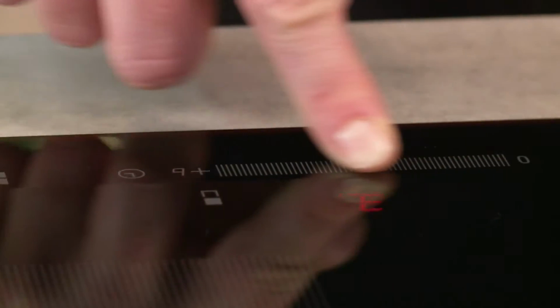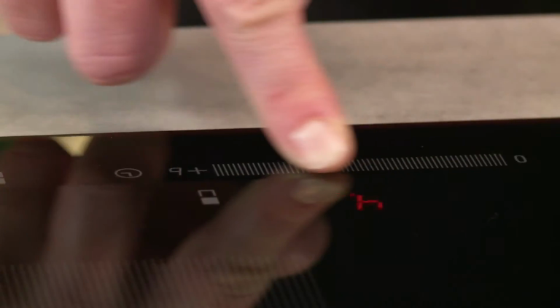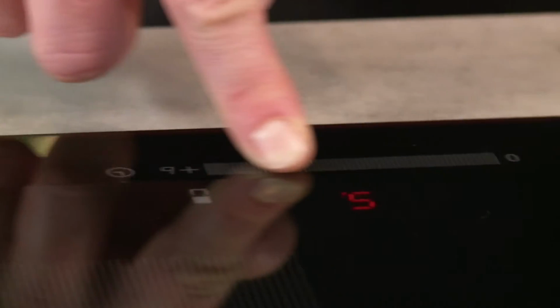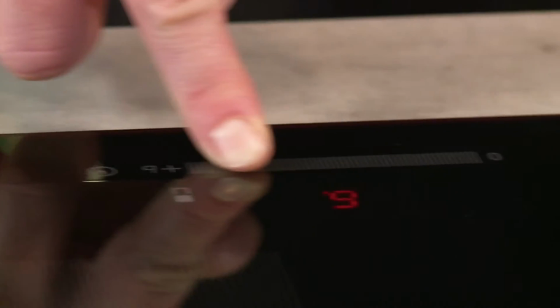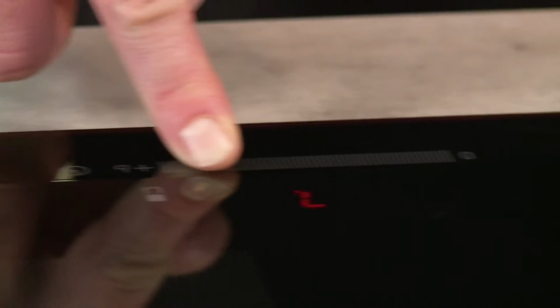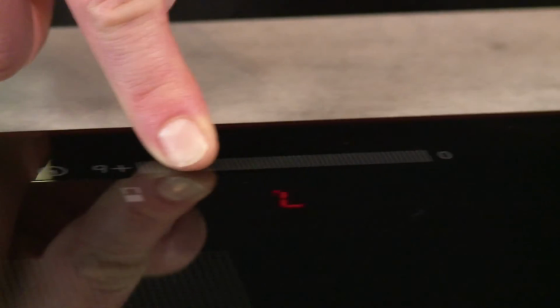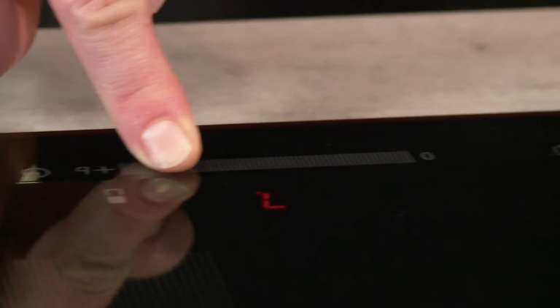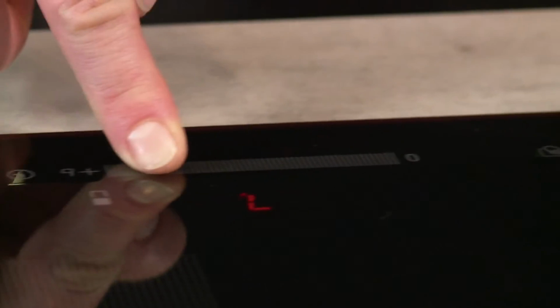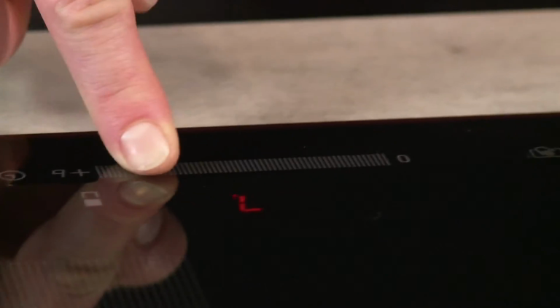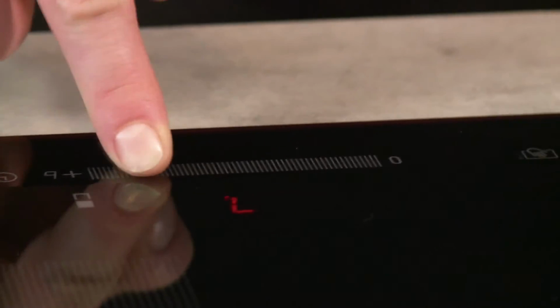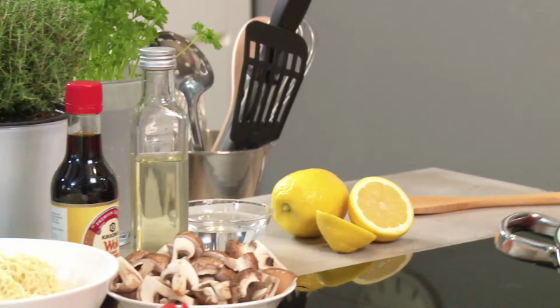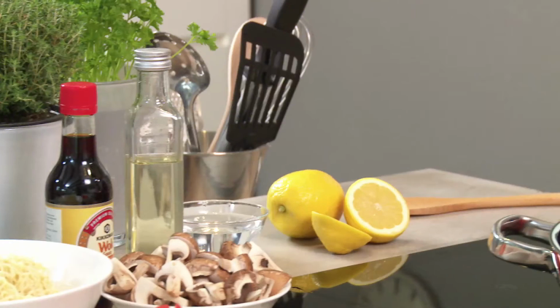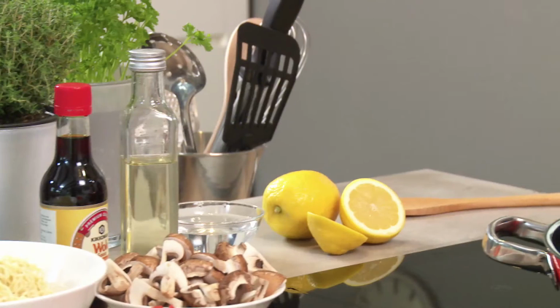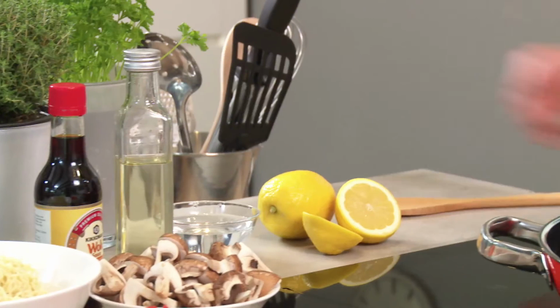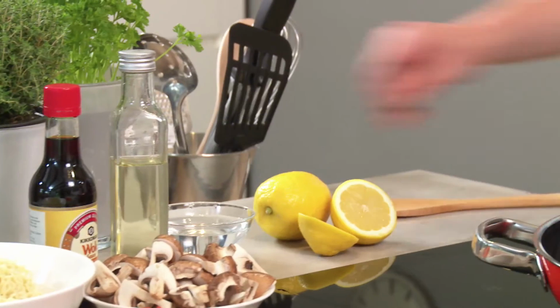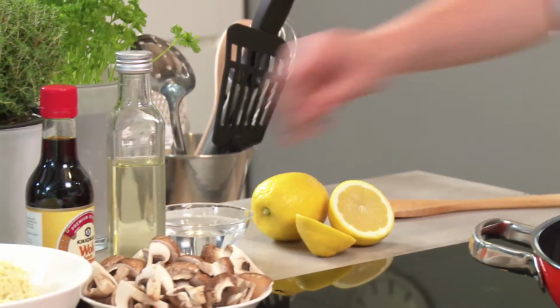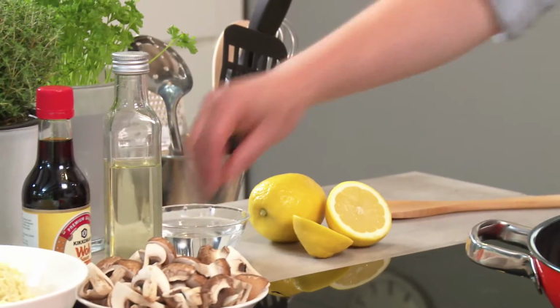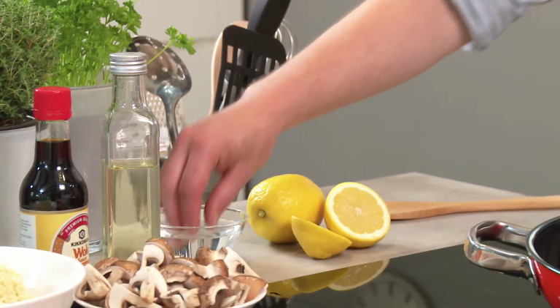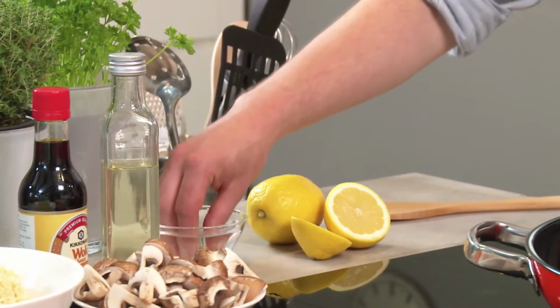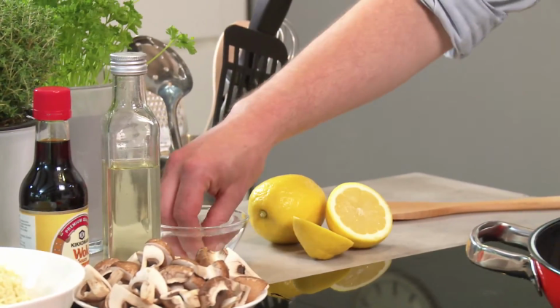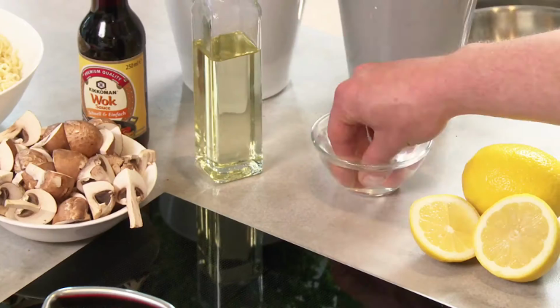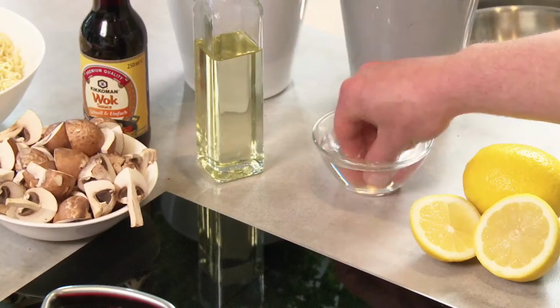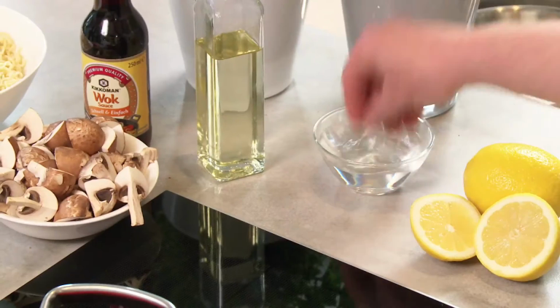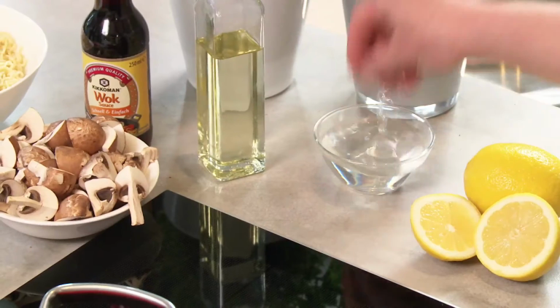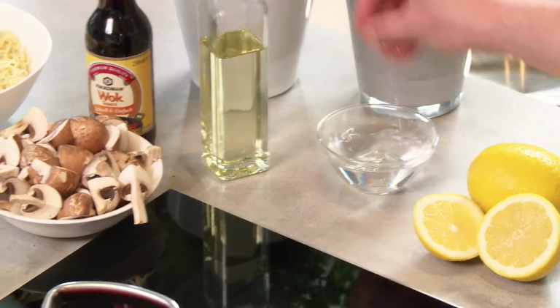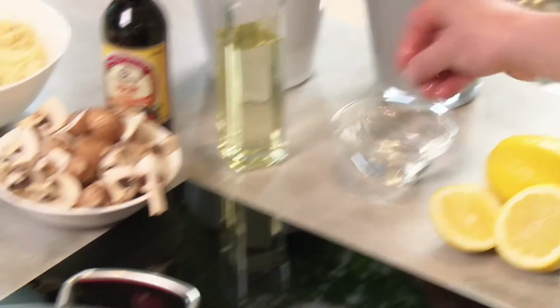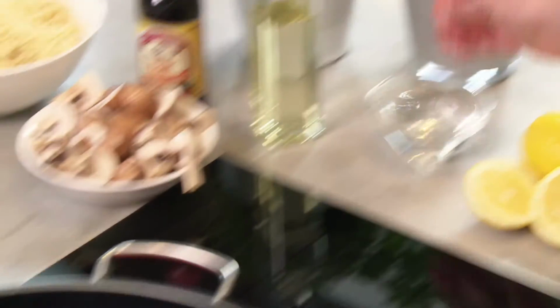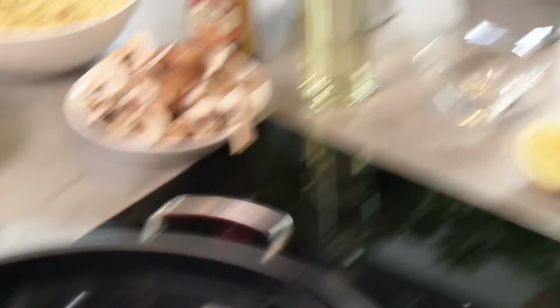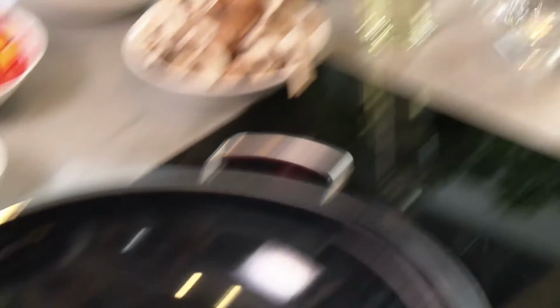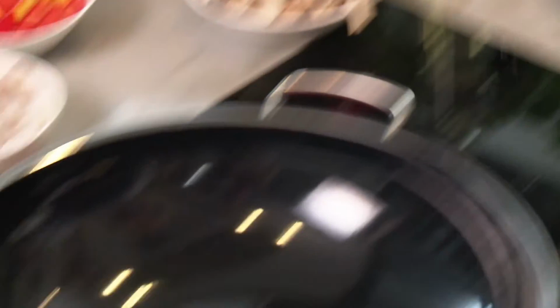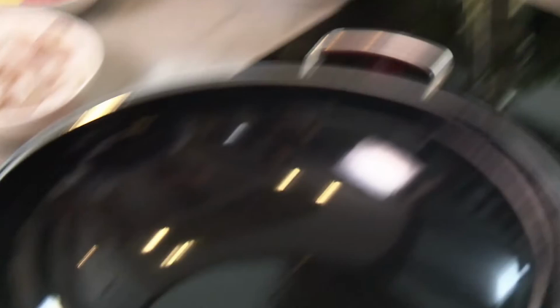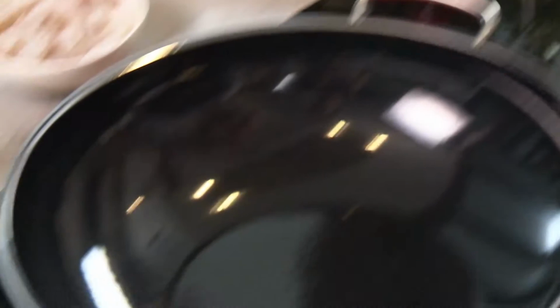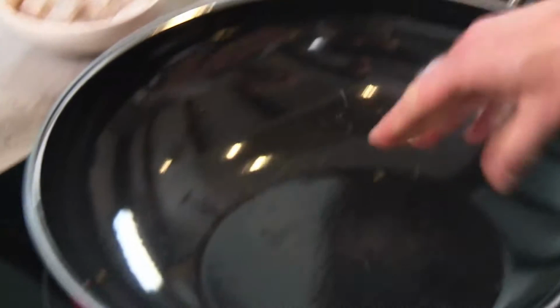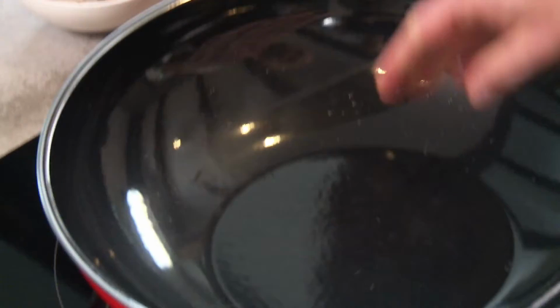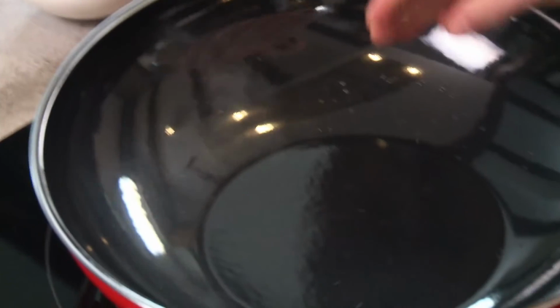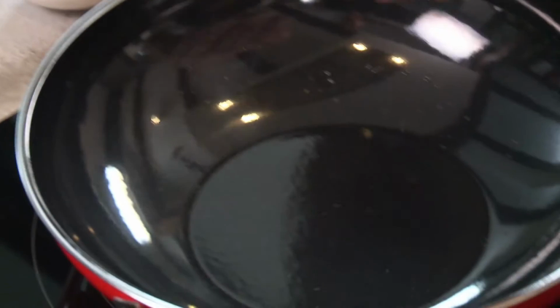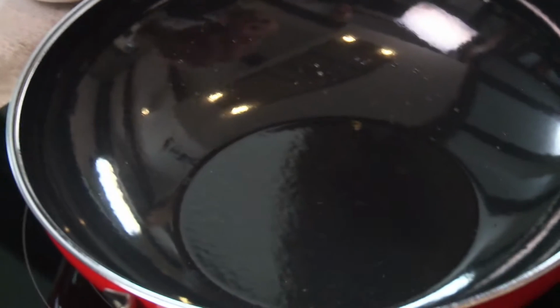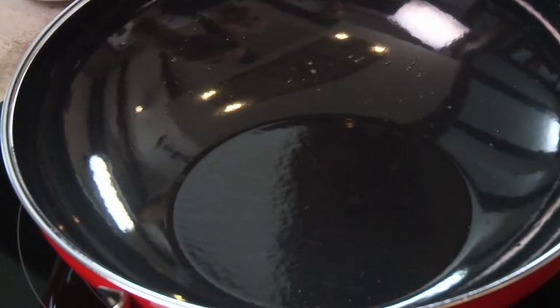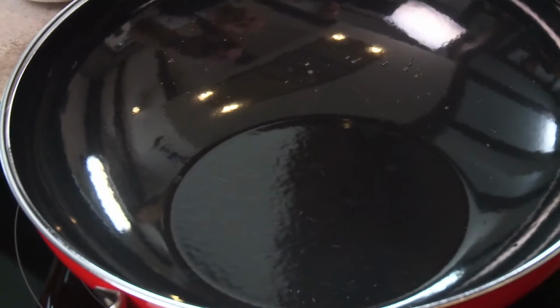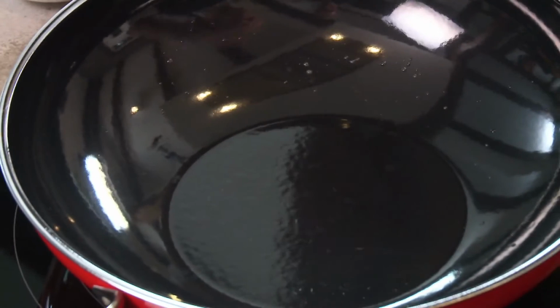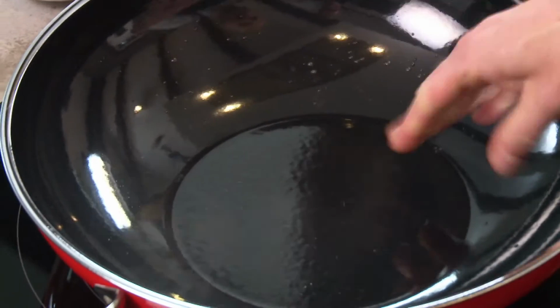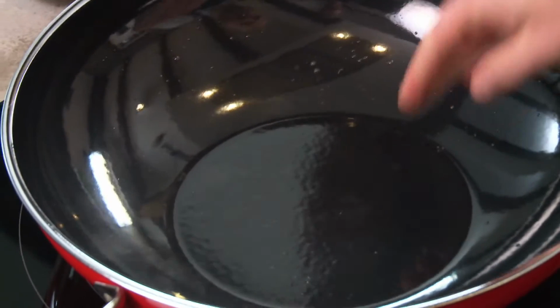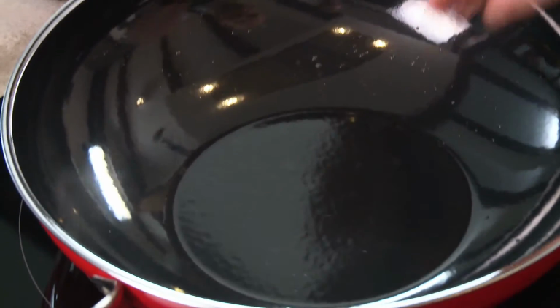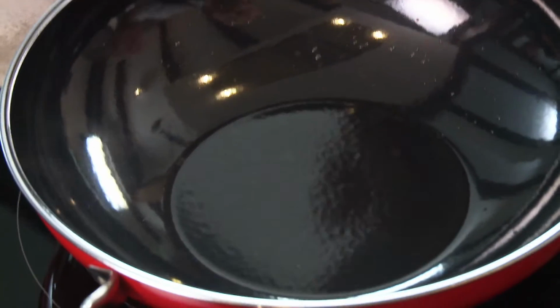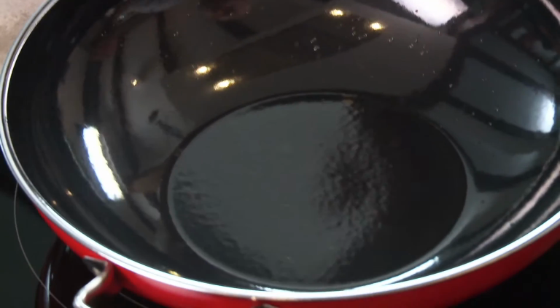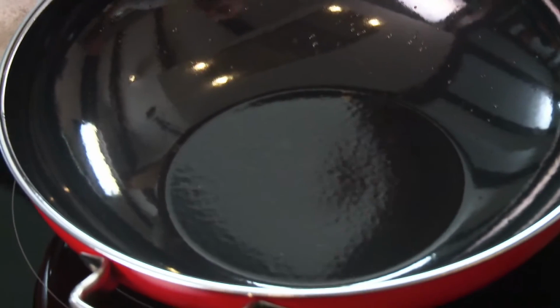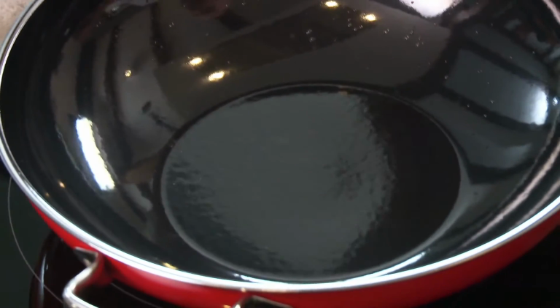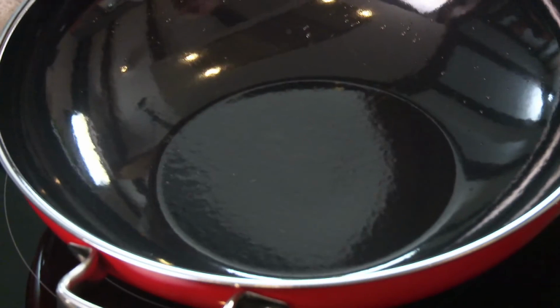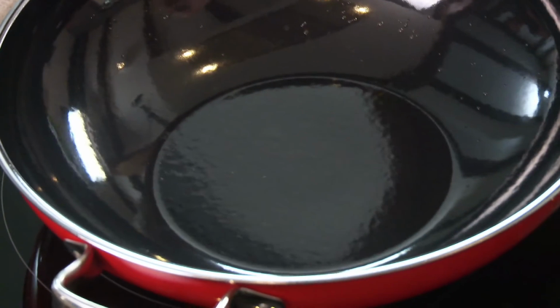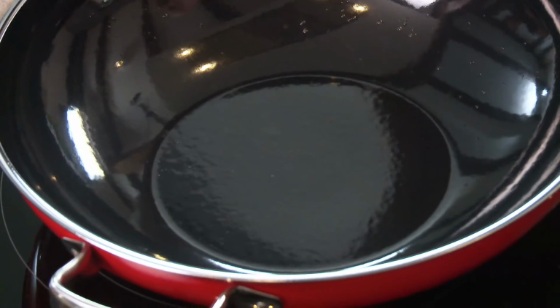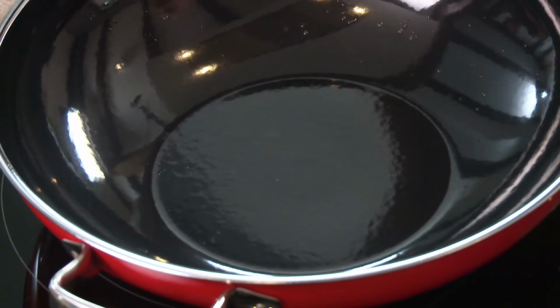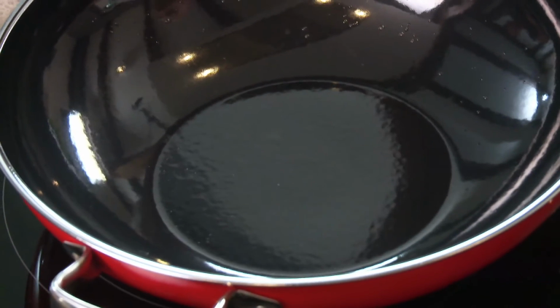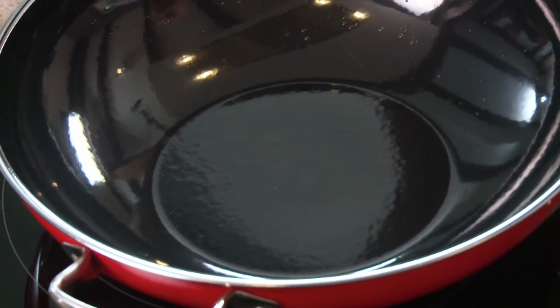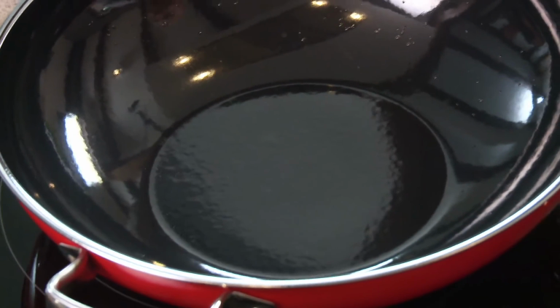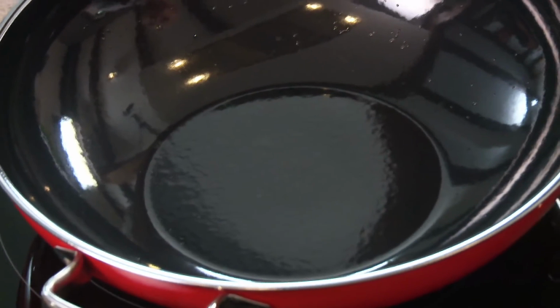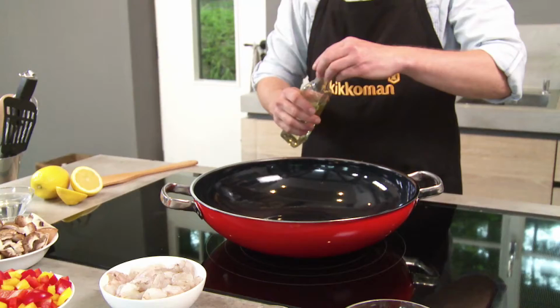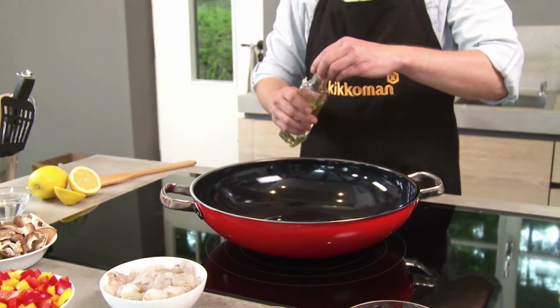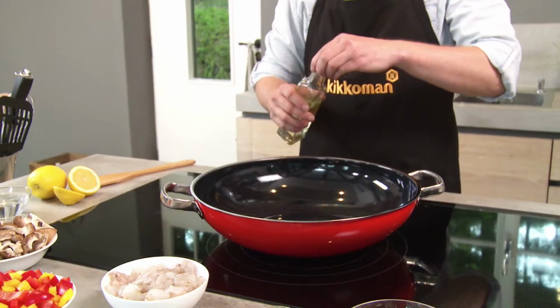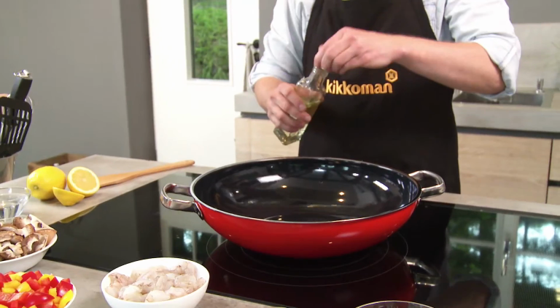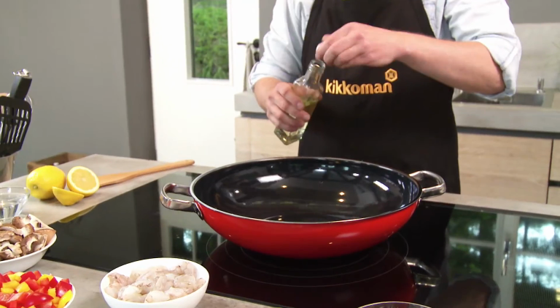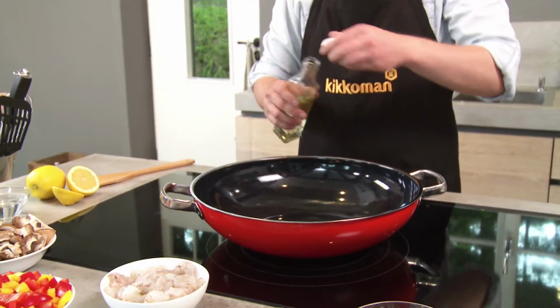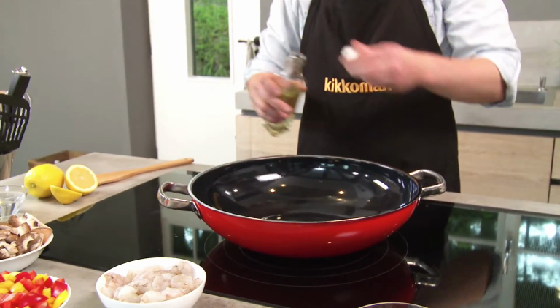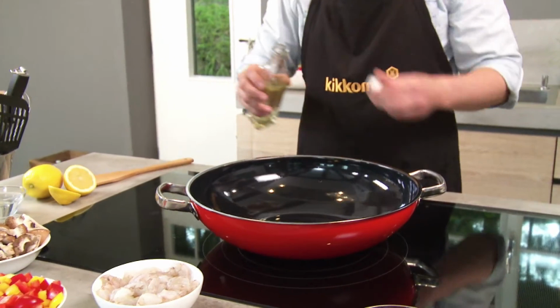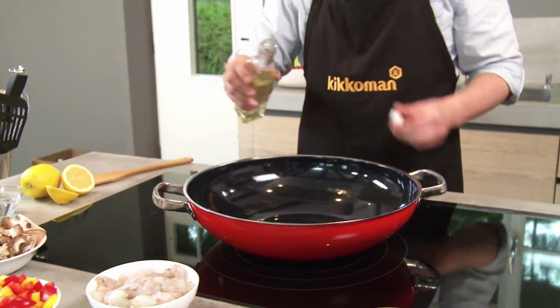There's an easy way to test whether the wok is hot enough. Splash a little water inside it. If it's hot enough, the water will form into droplets.